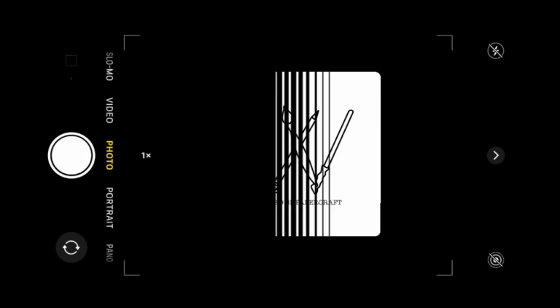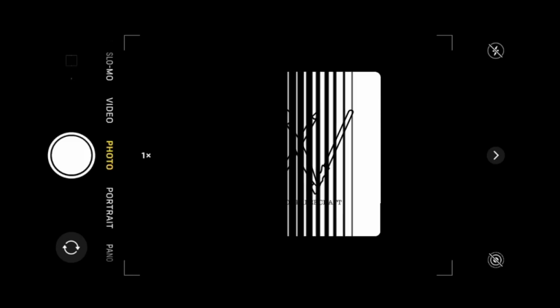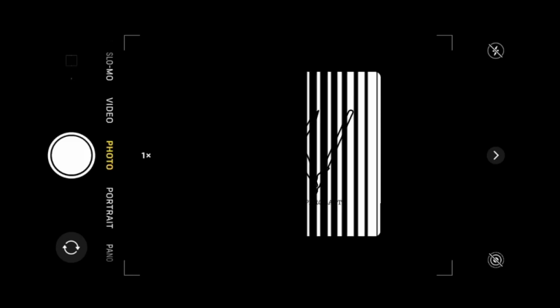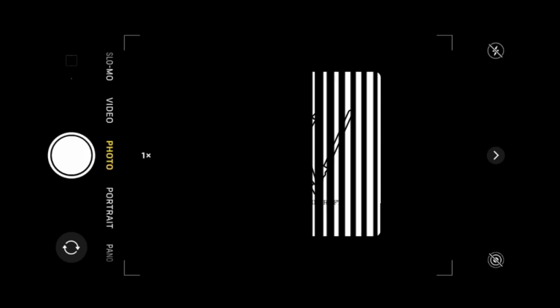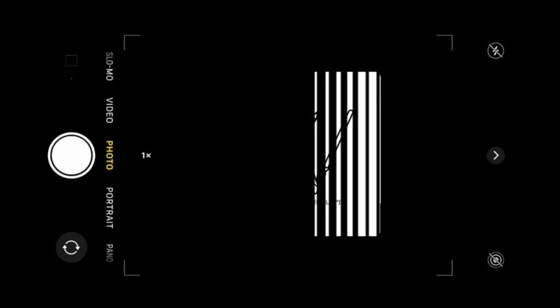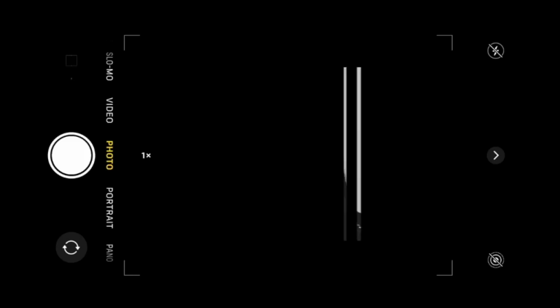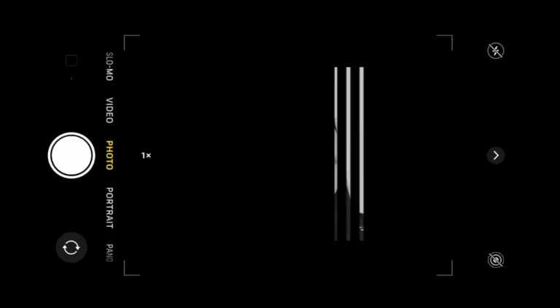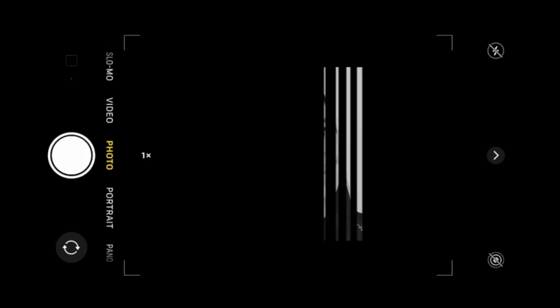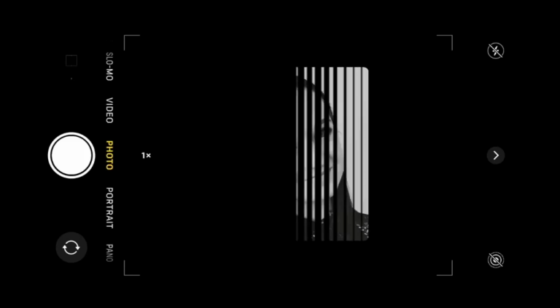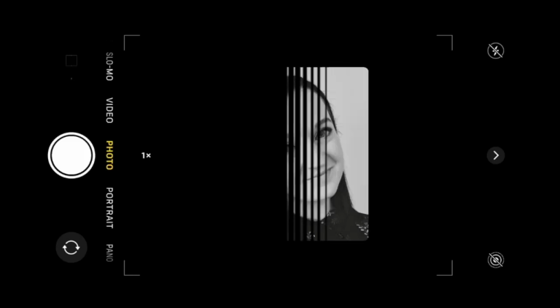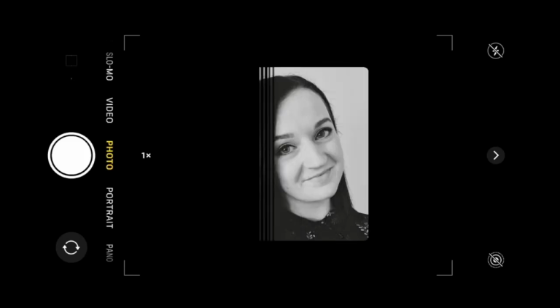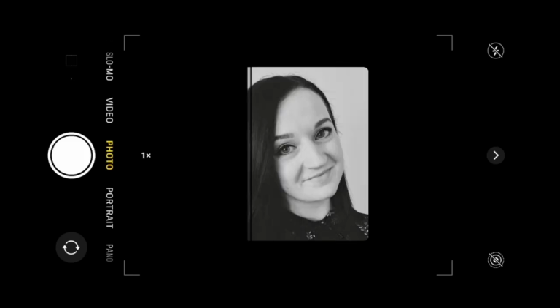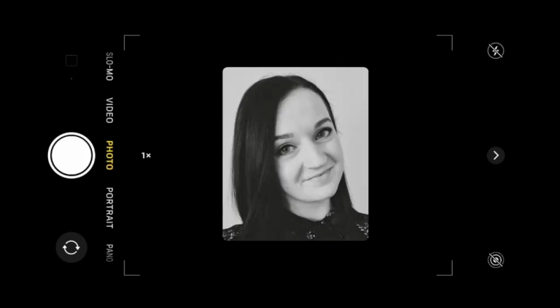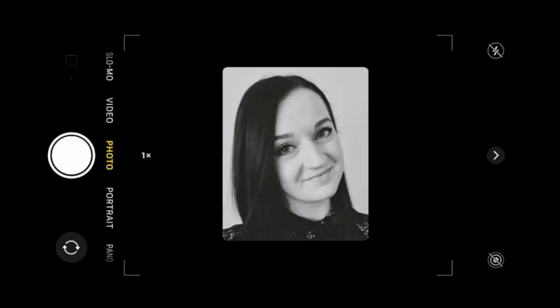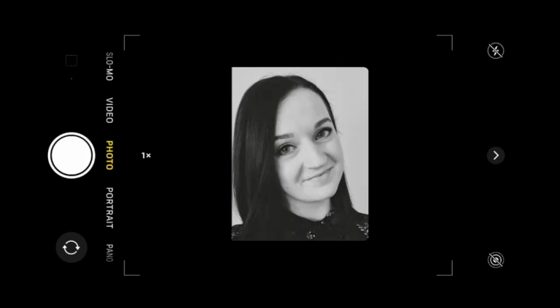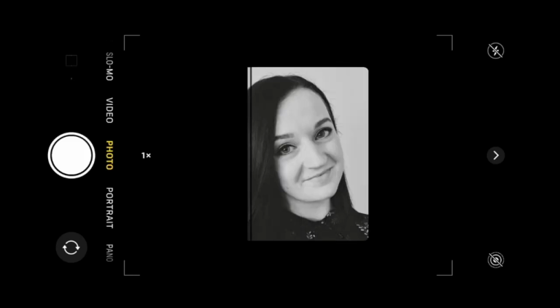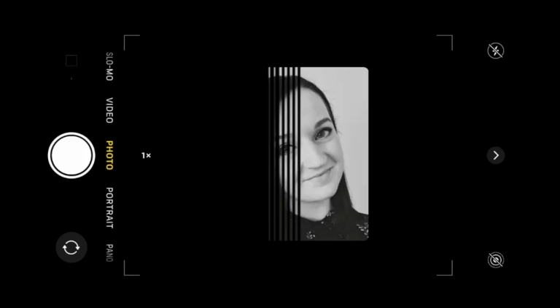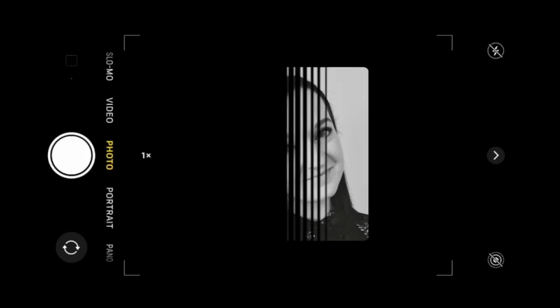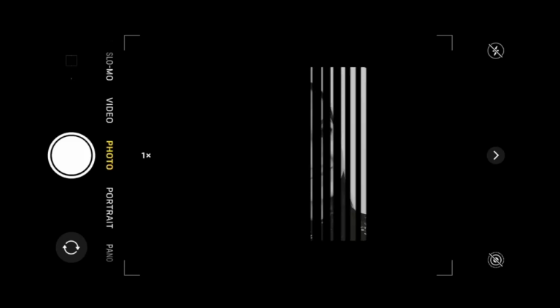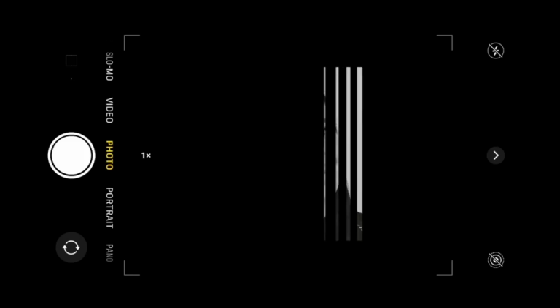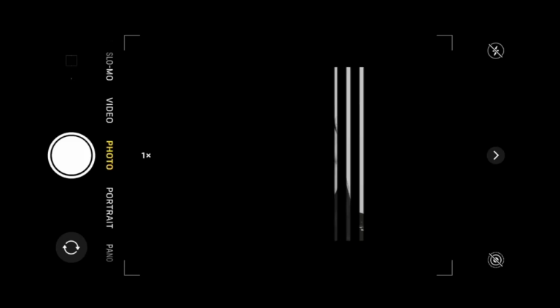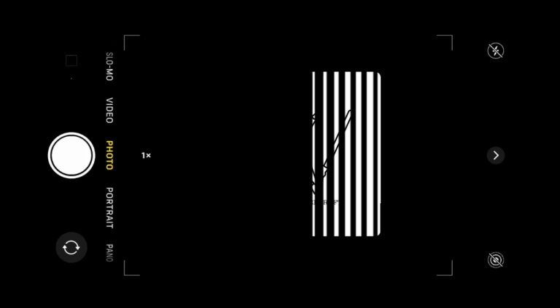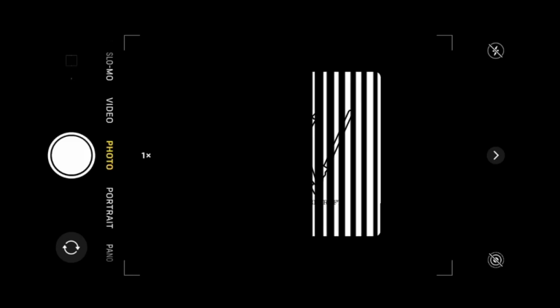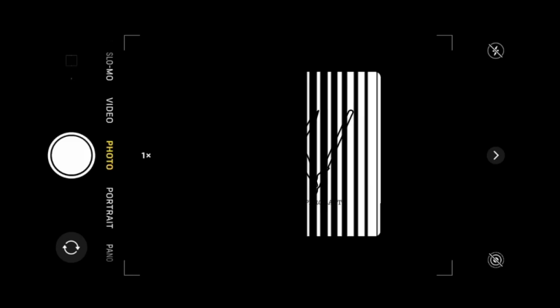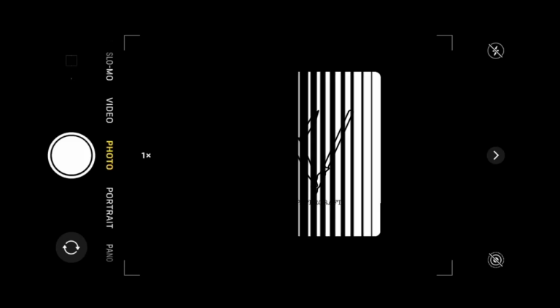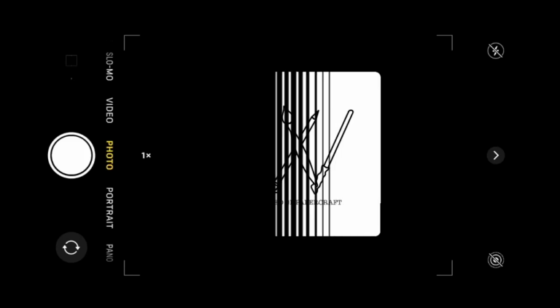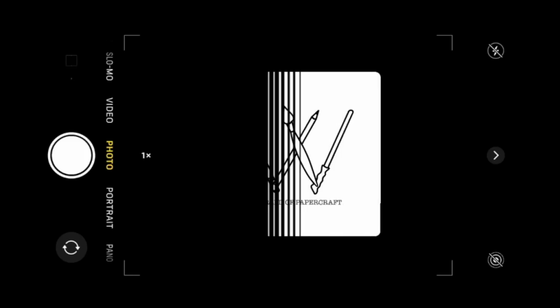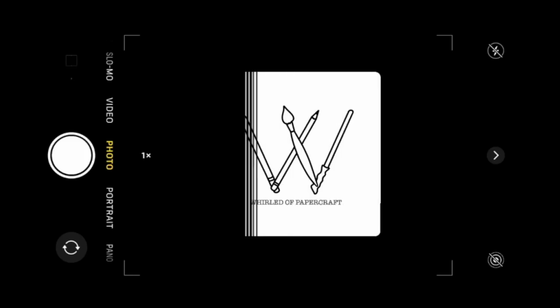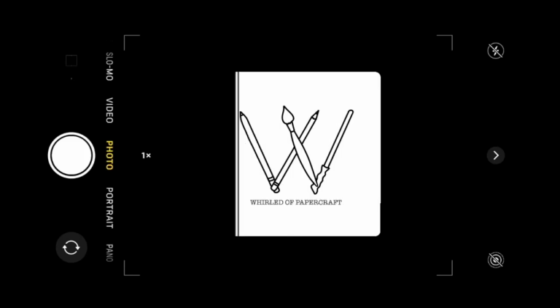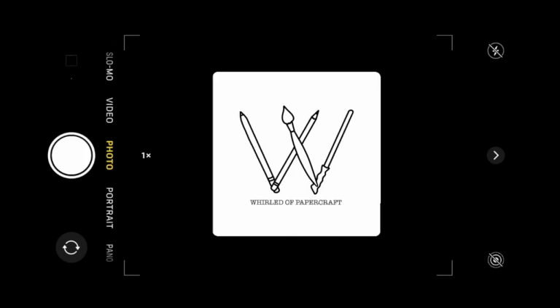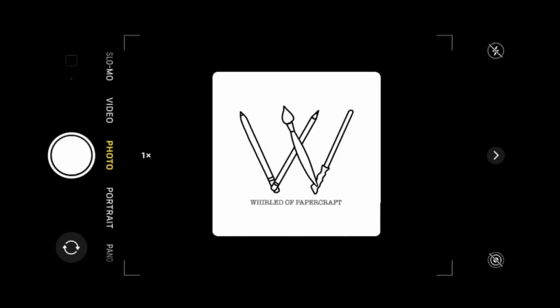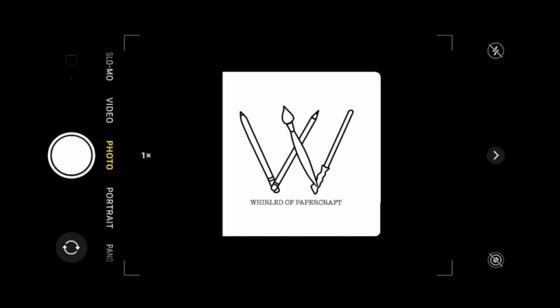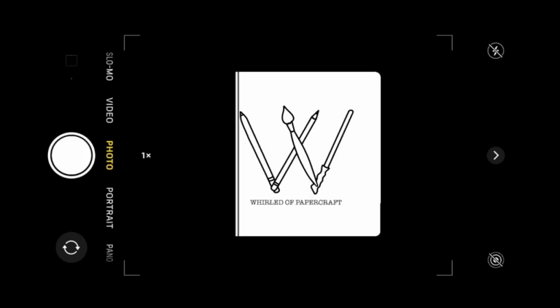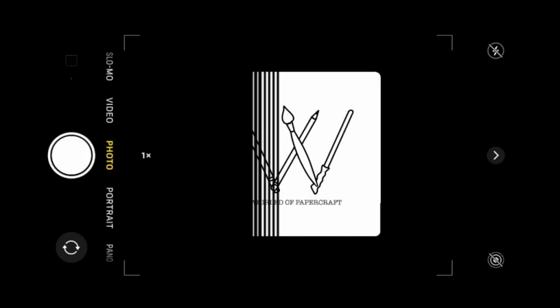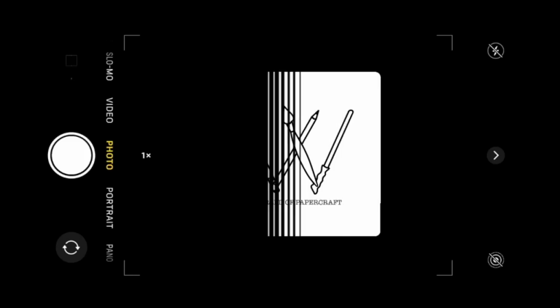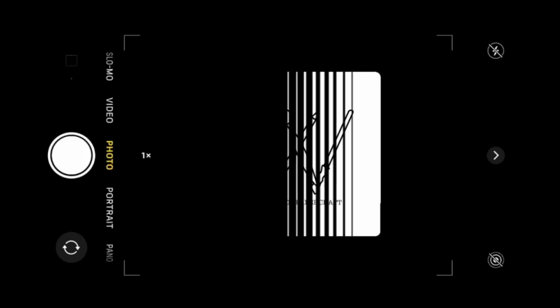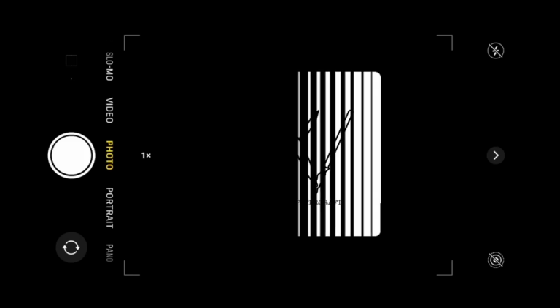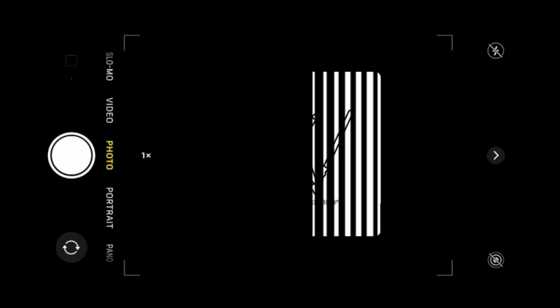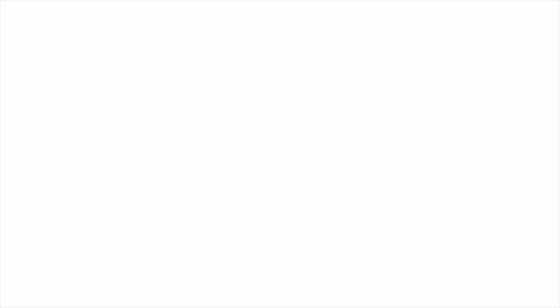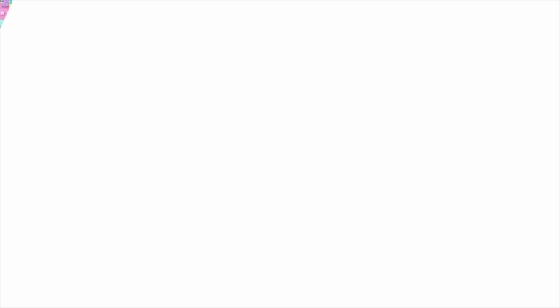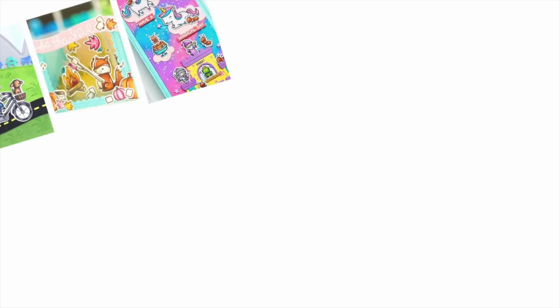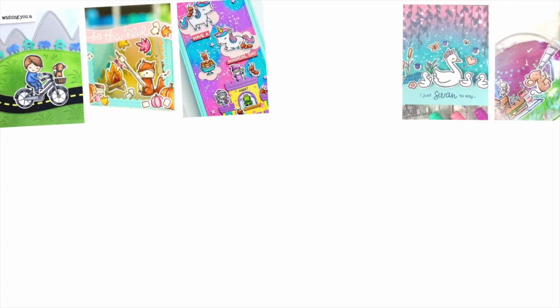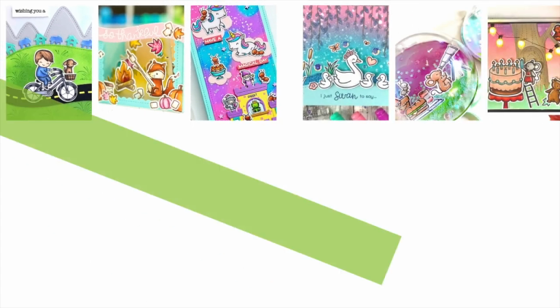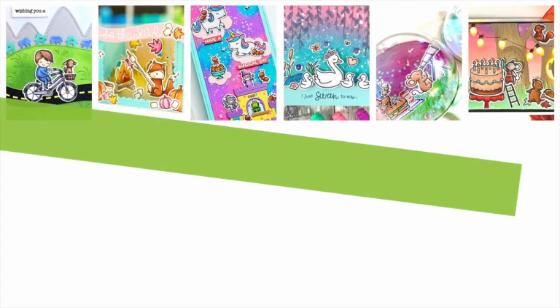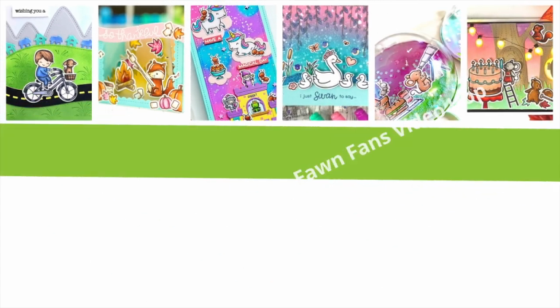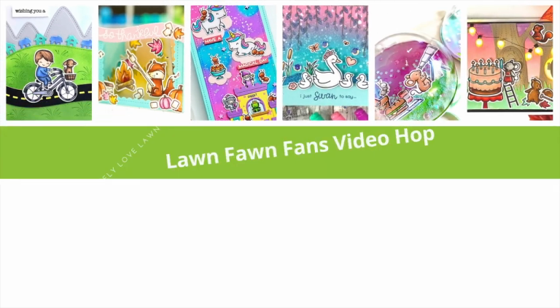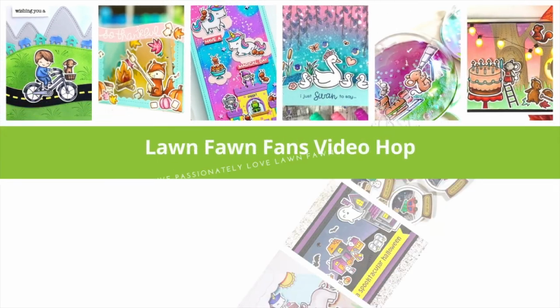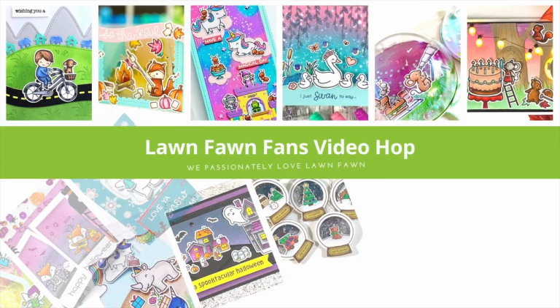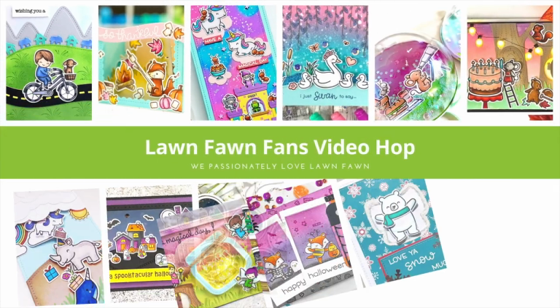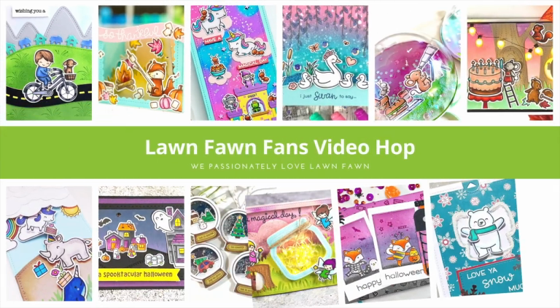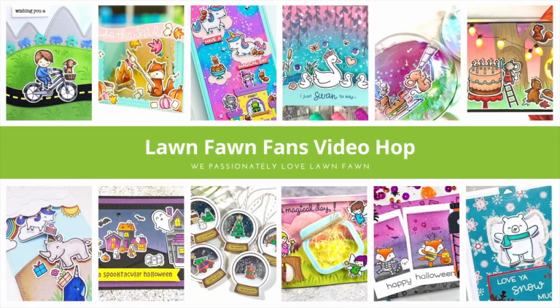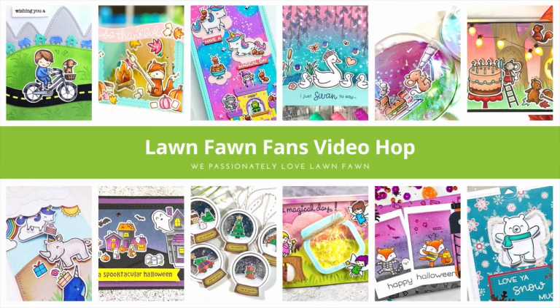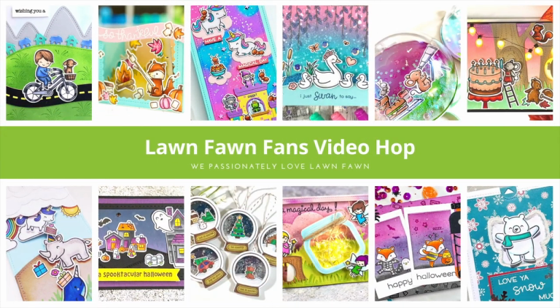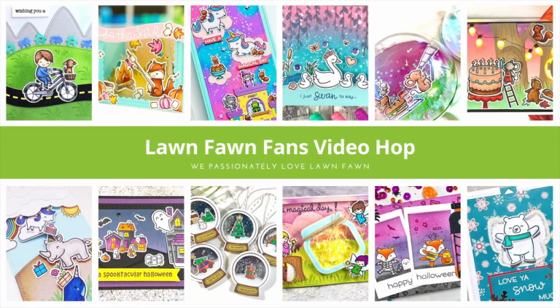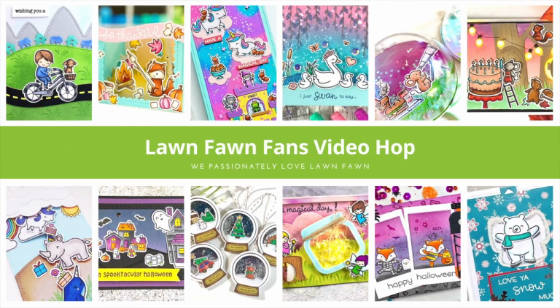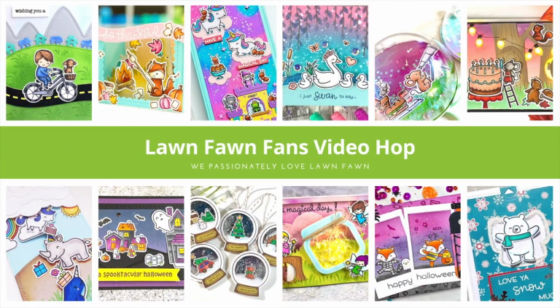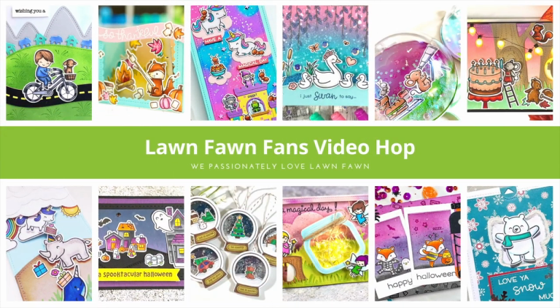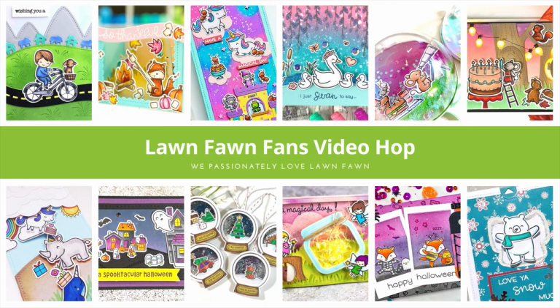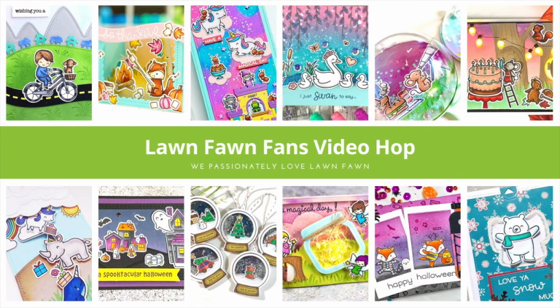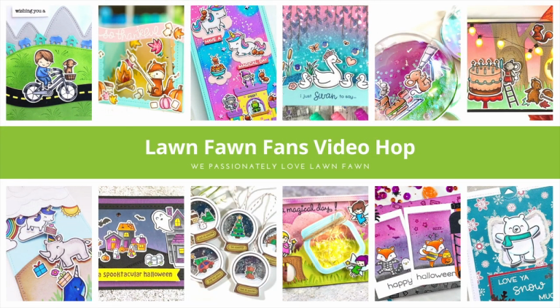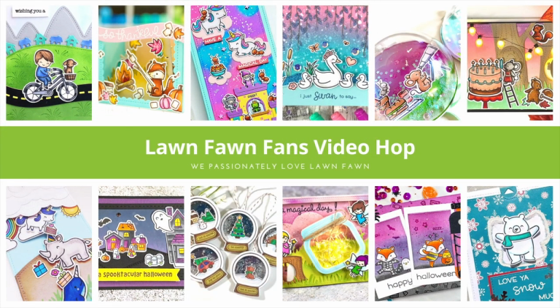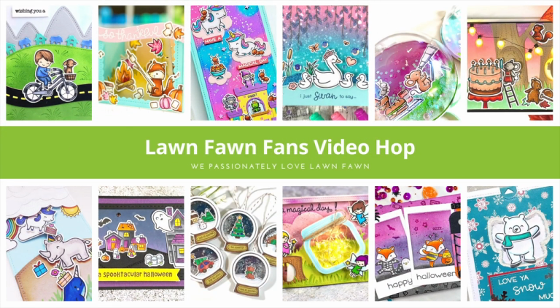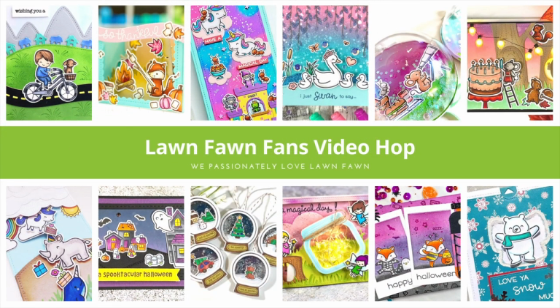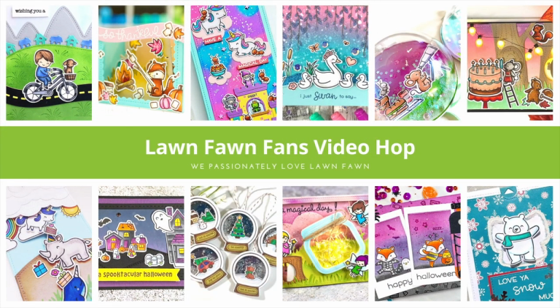Hello everyone, welcome to my channel. For those of you who don't know me, my name is Steph Williams. I'm a paper crafter and card maker from Queensland, Australia.